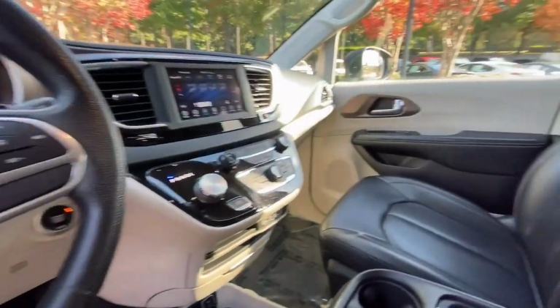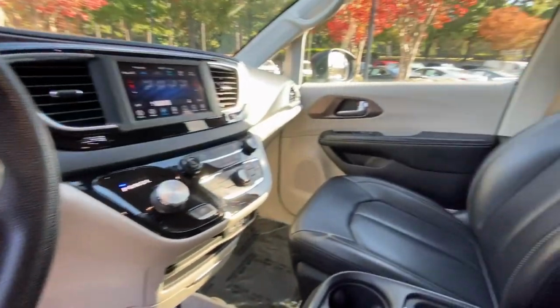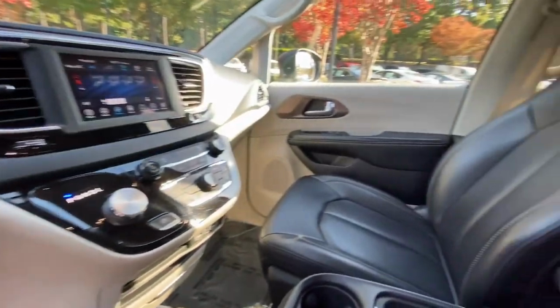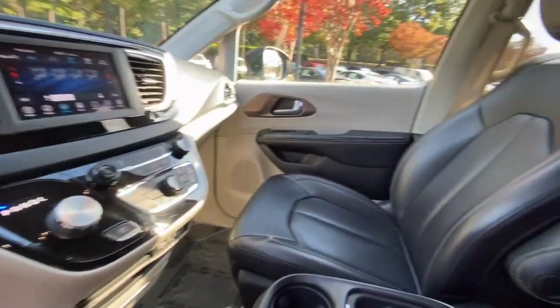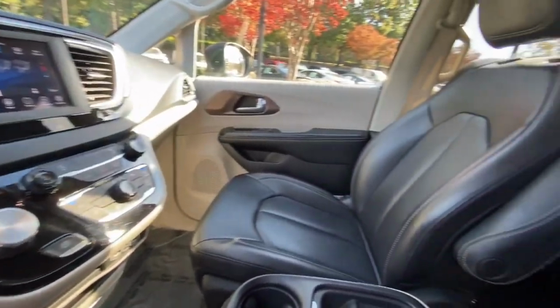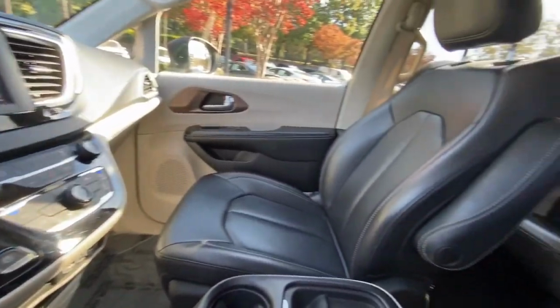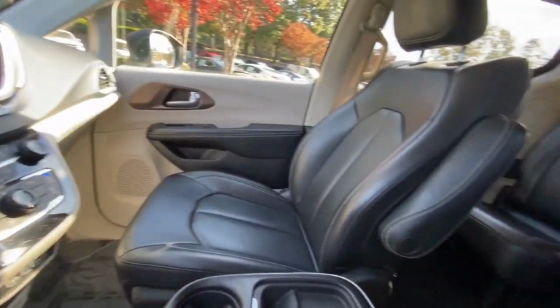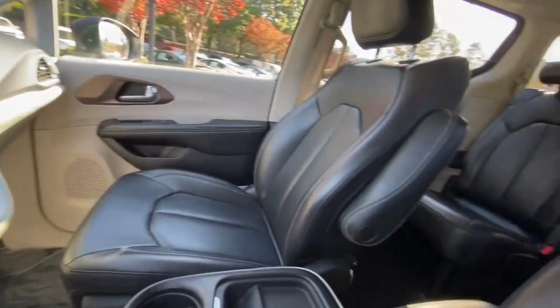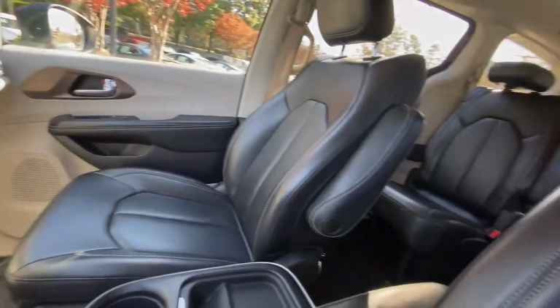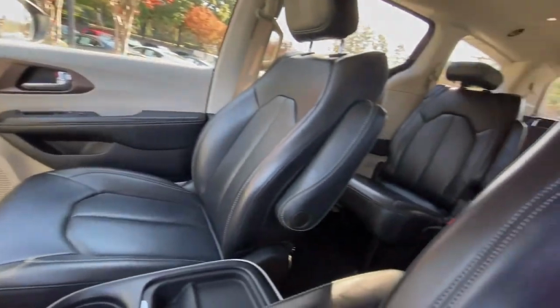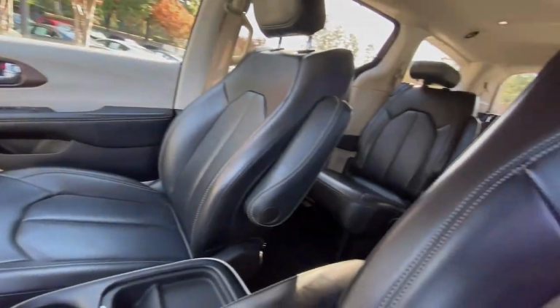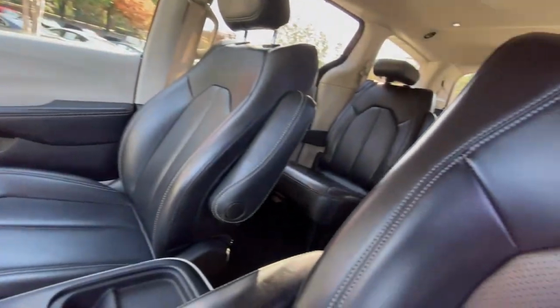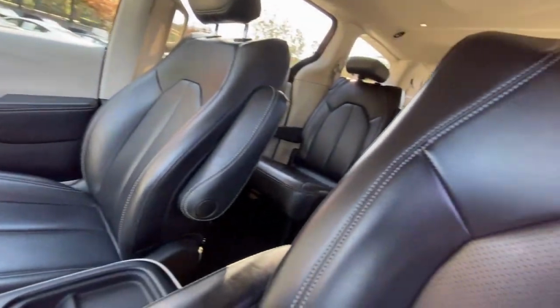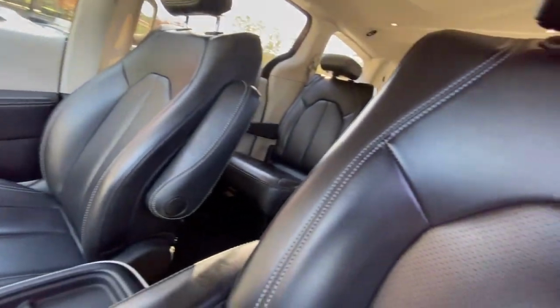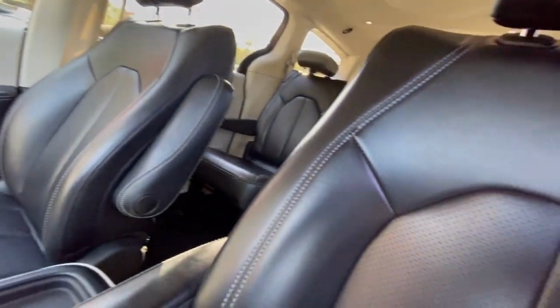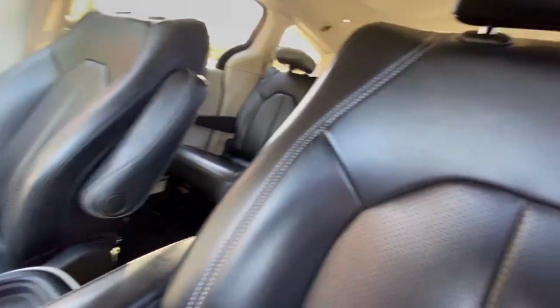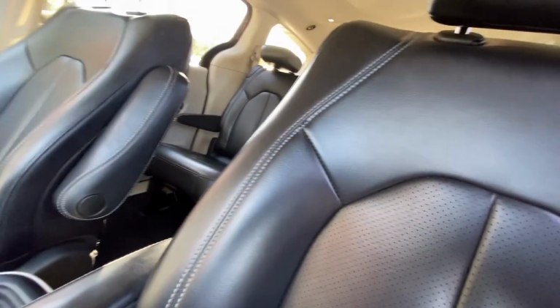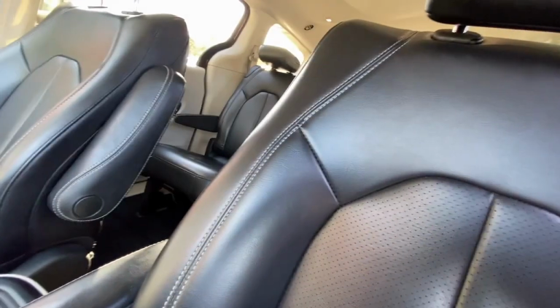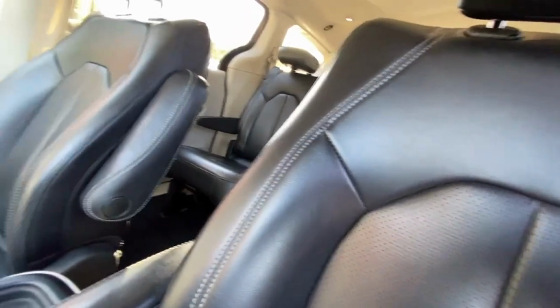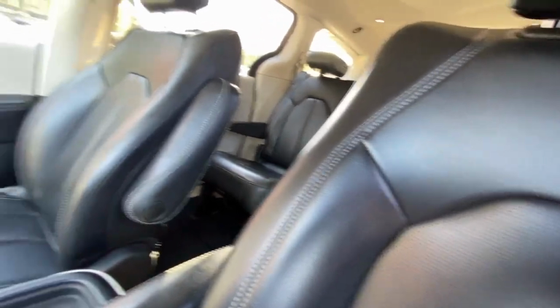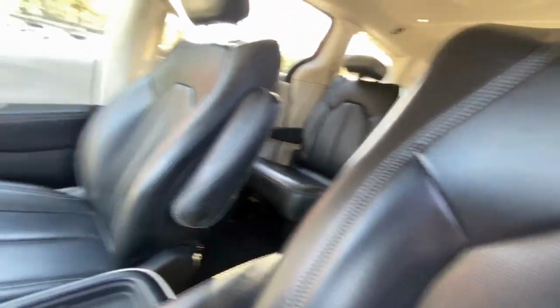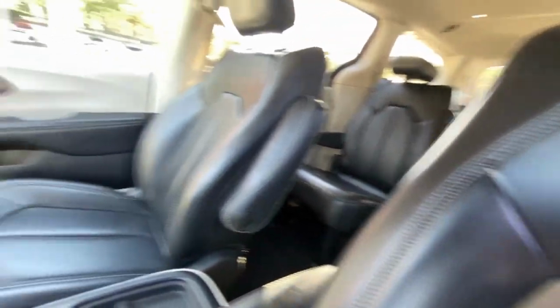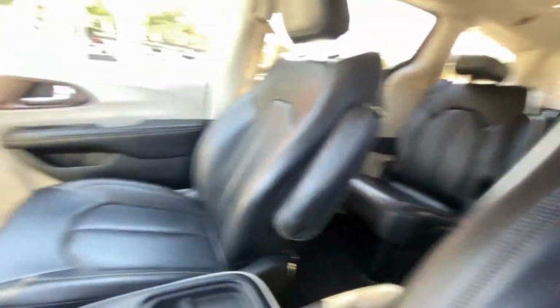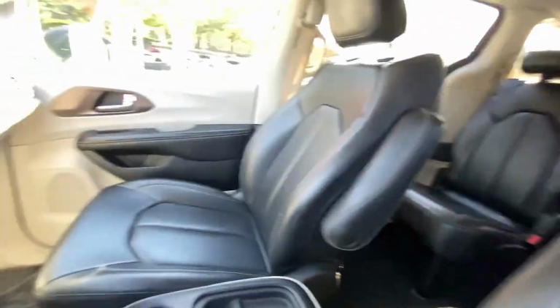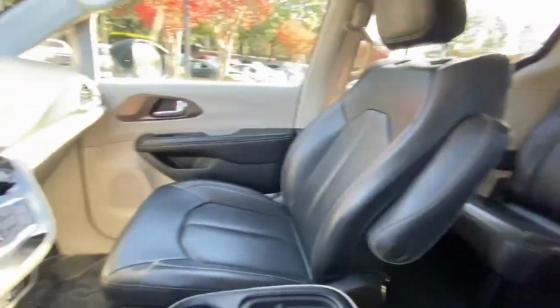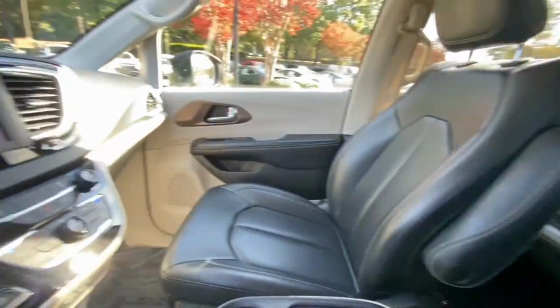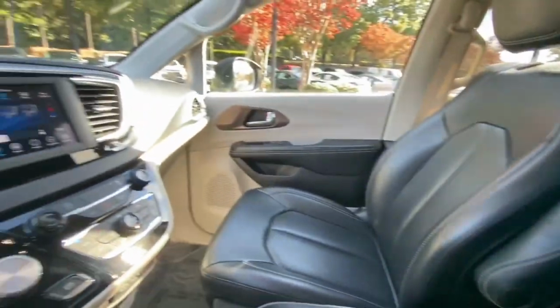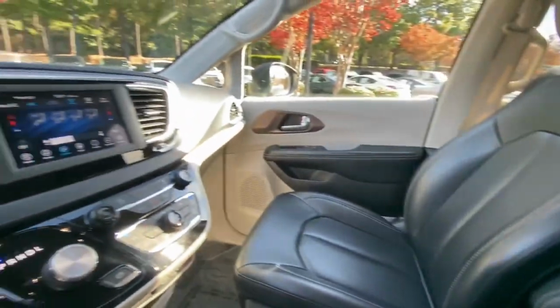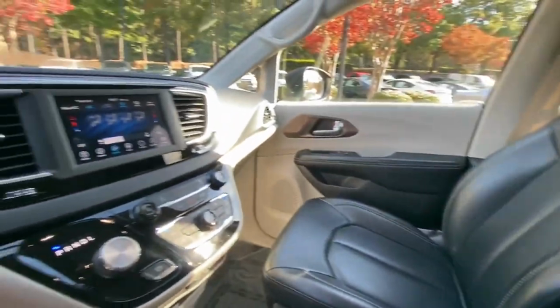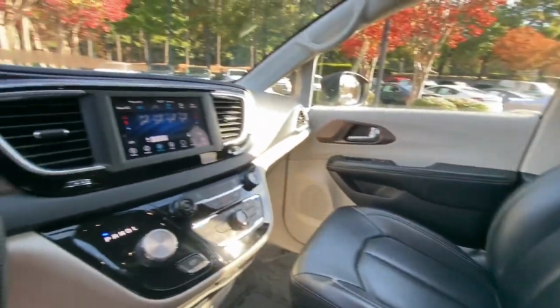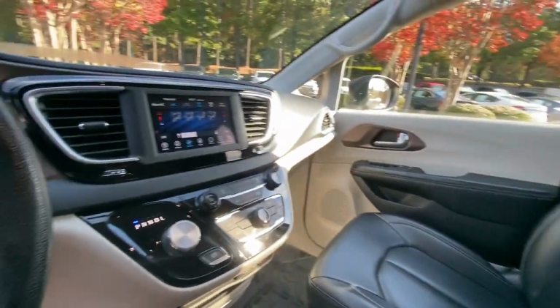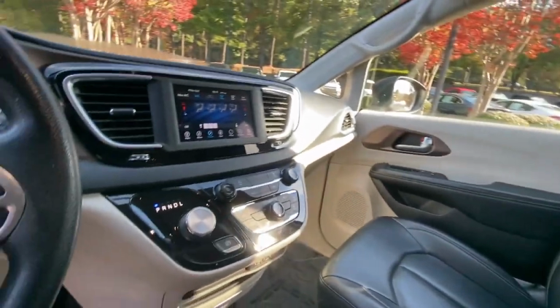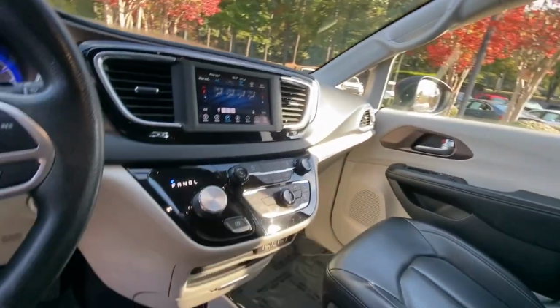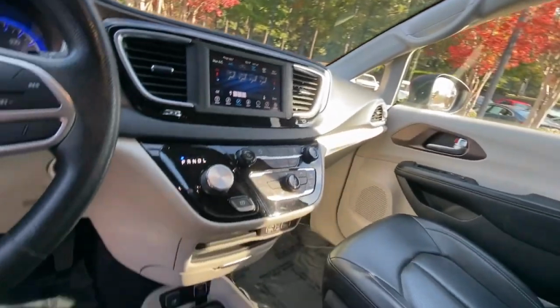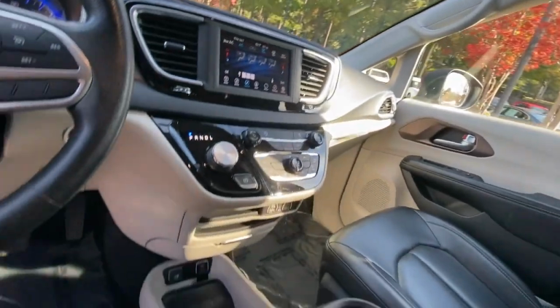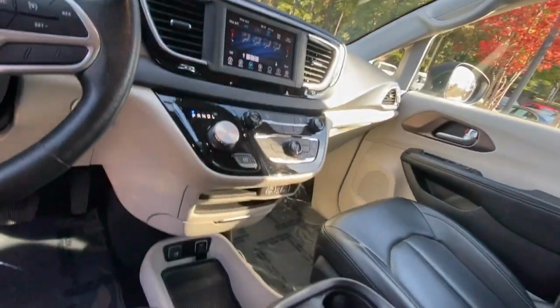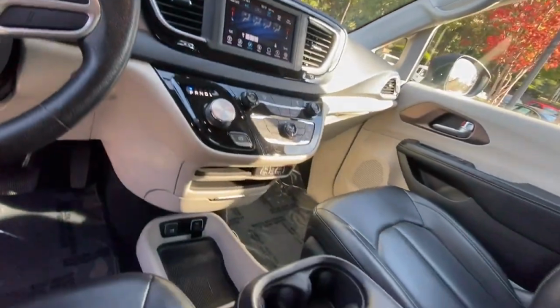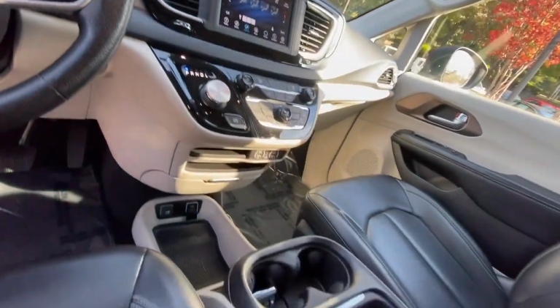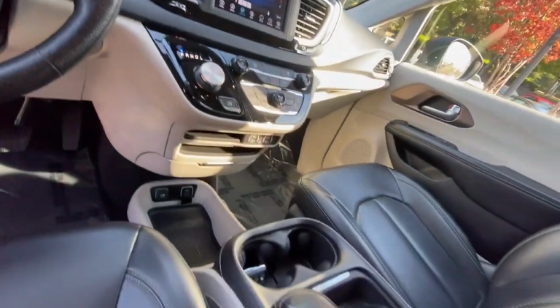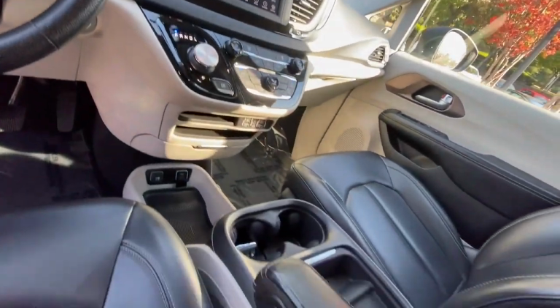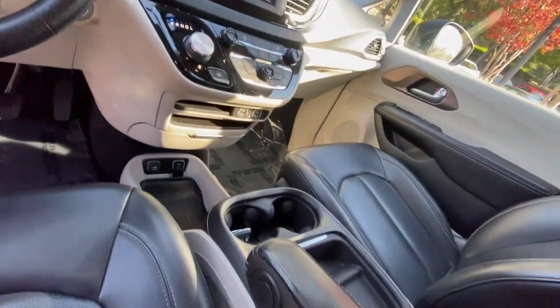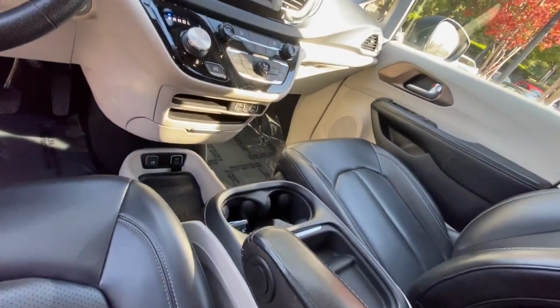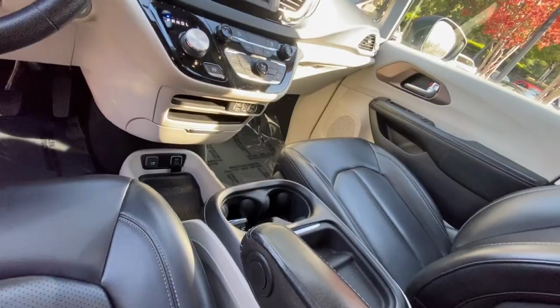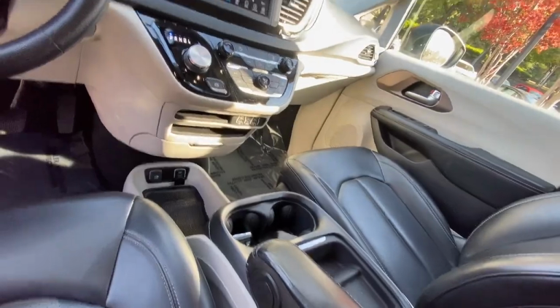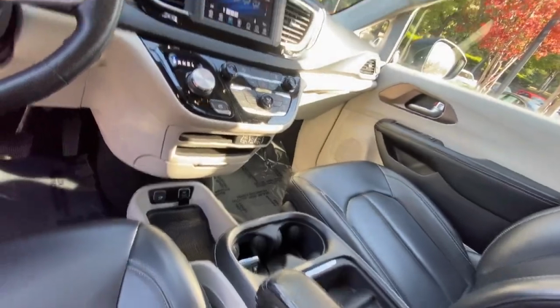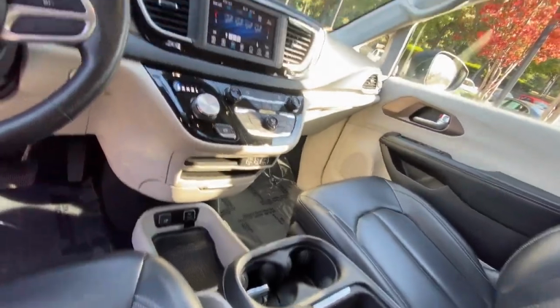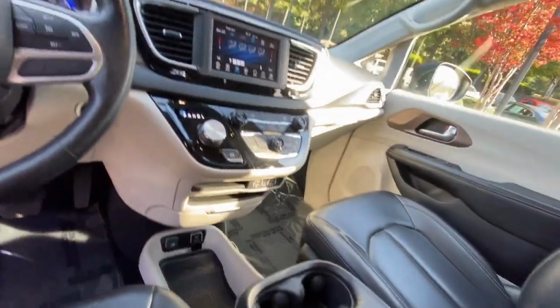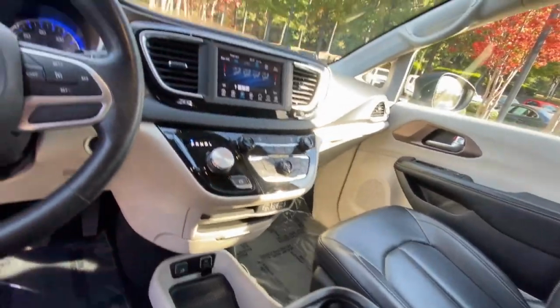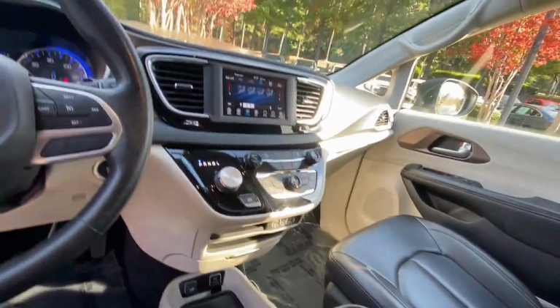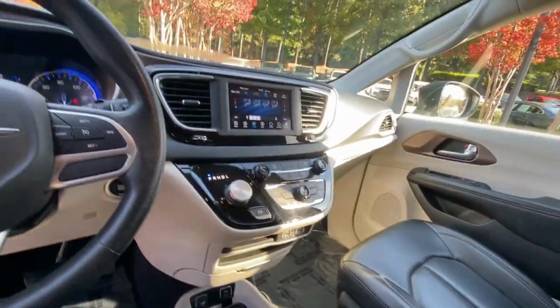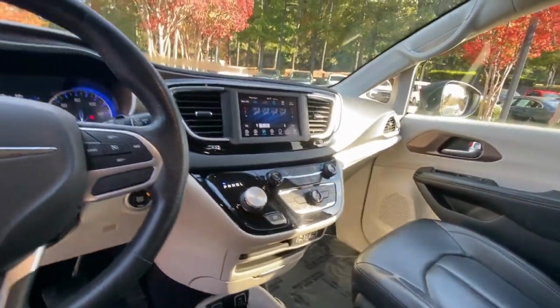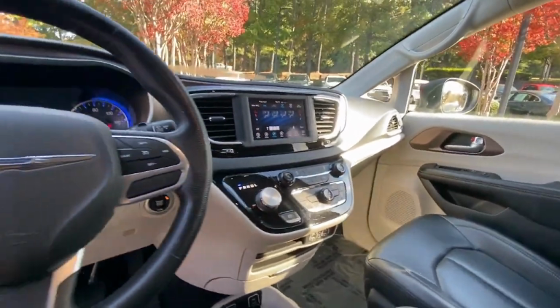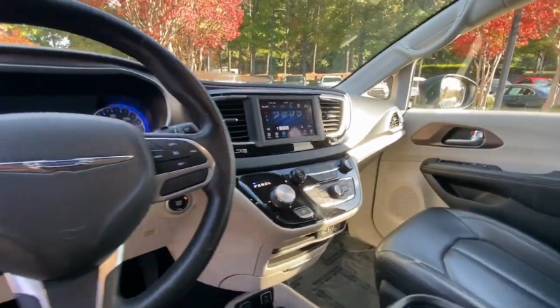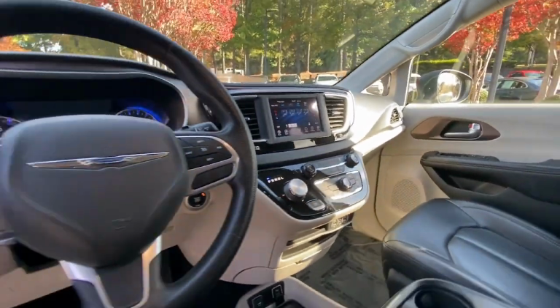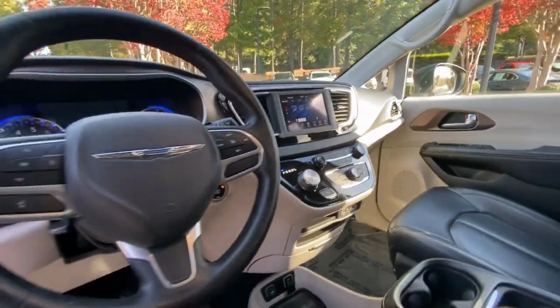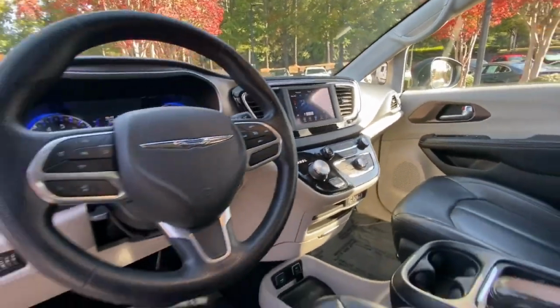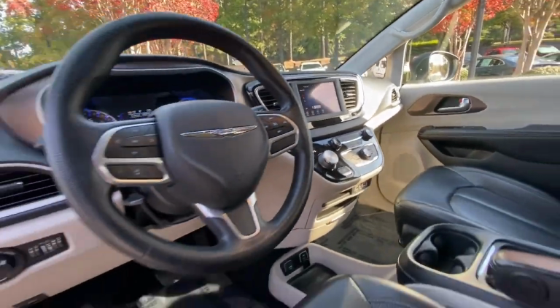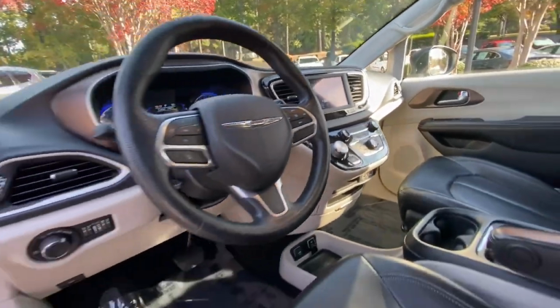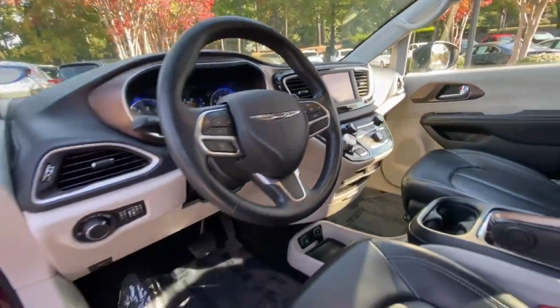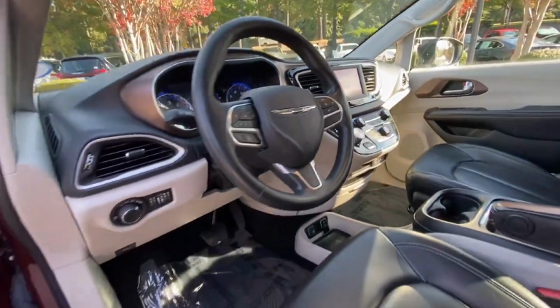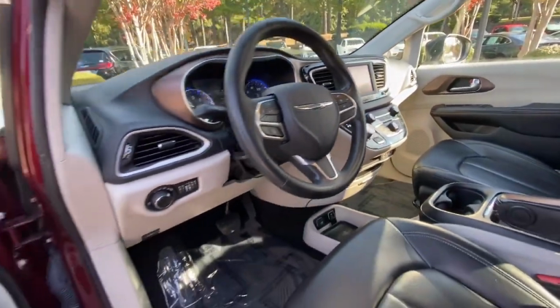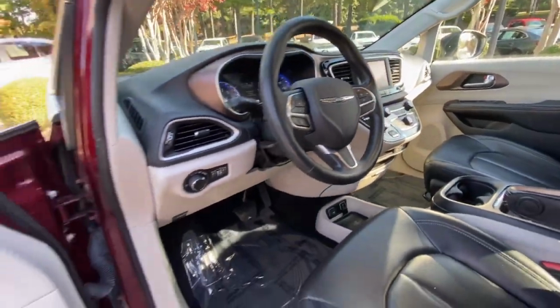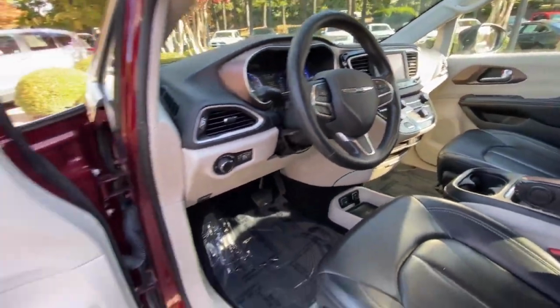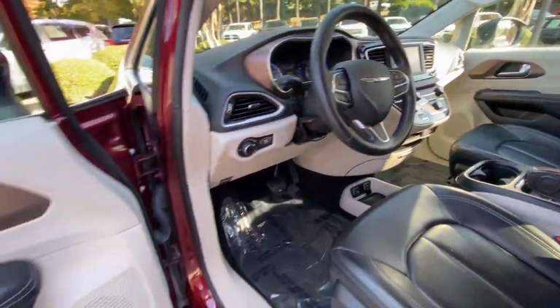Powerful, spacious, and thoughtfully designed to offer maximum versatility, it's your go-to people hauler.